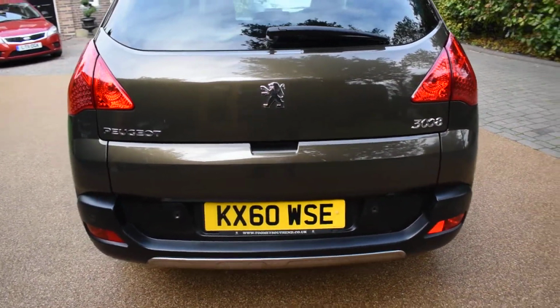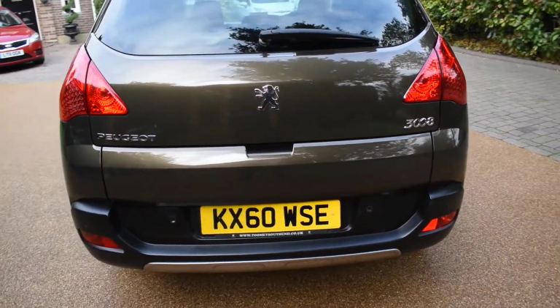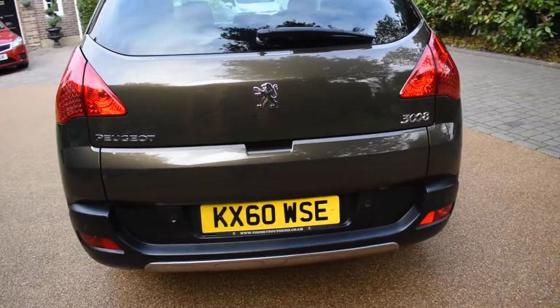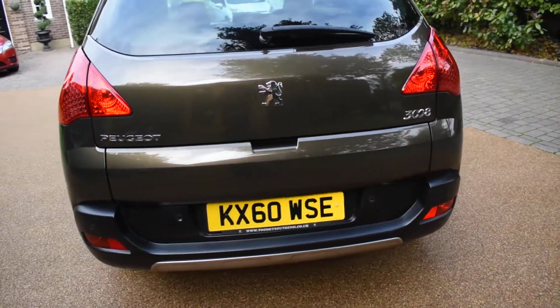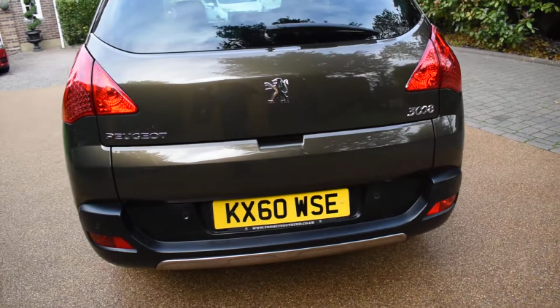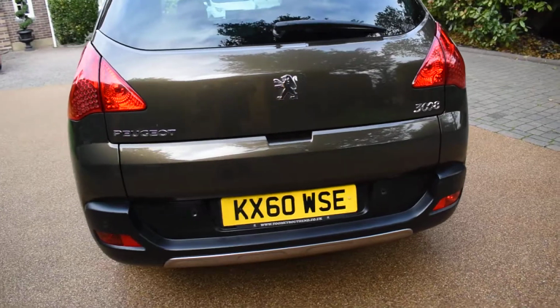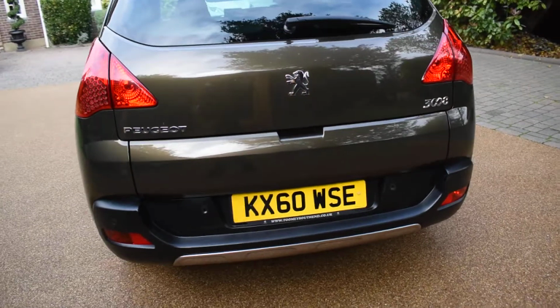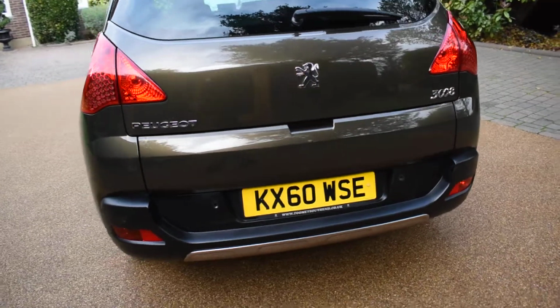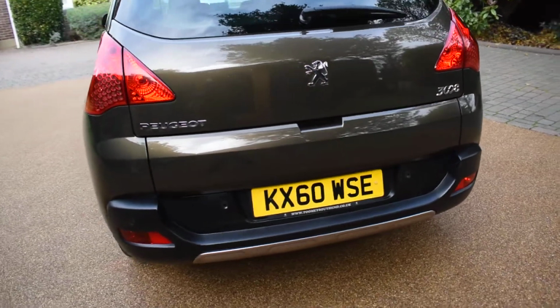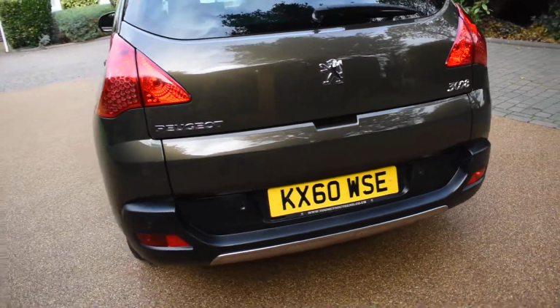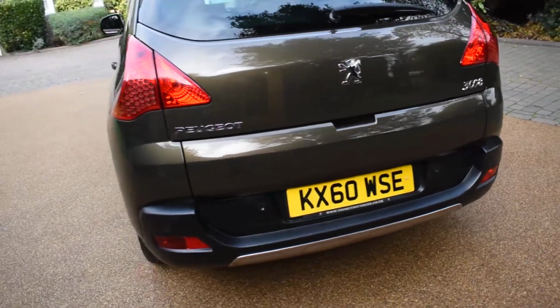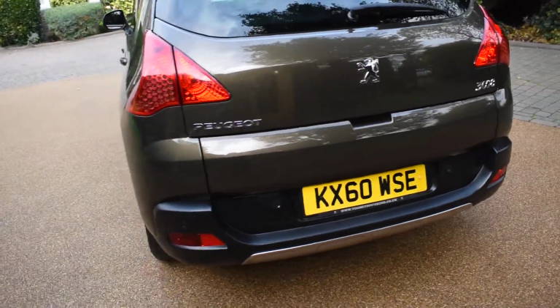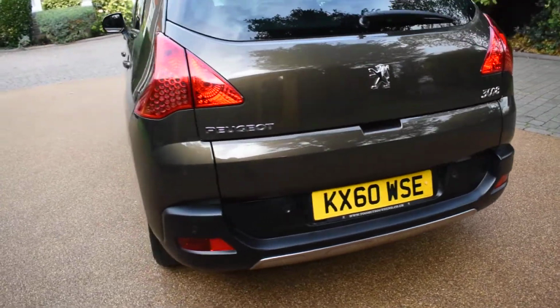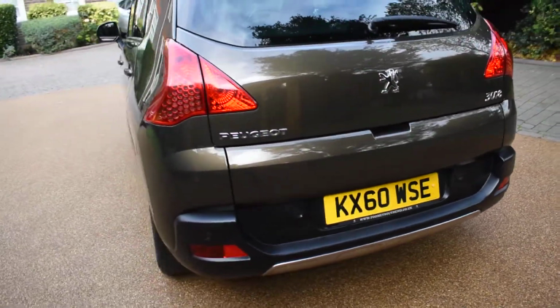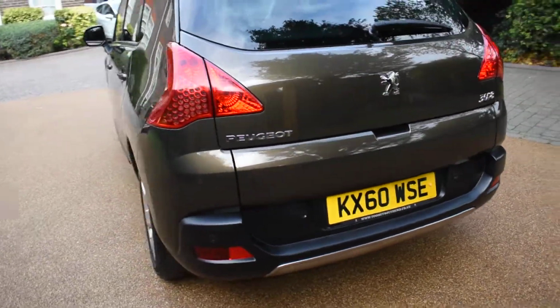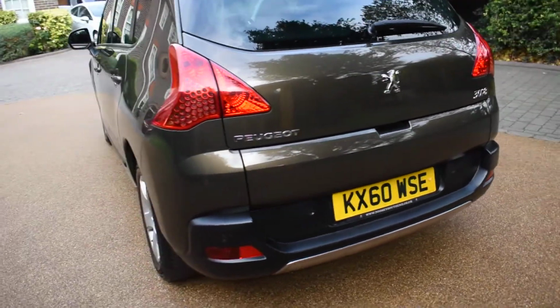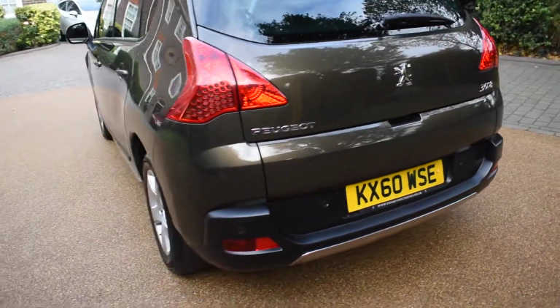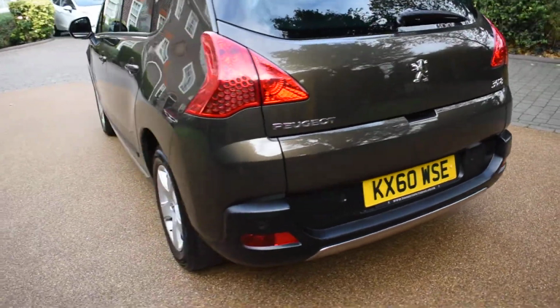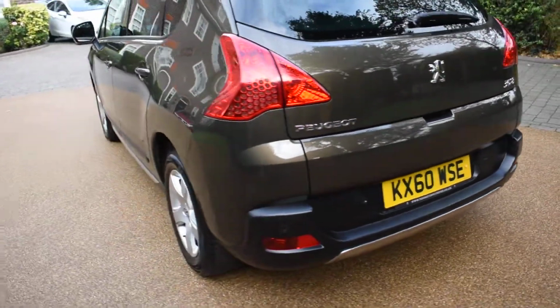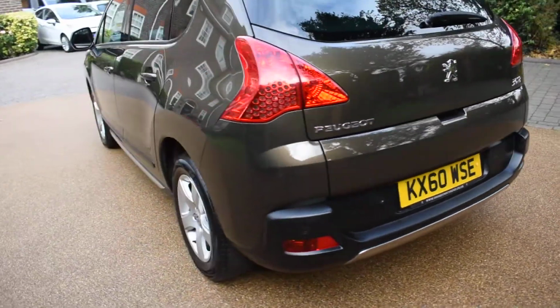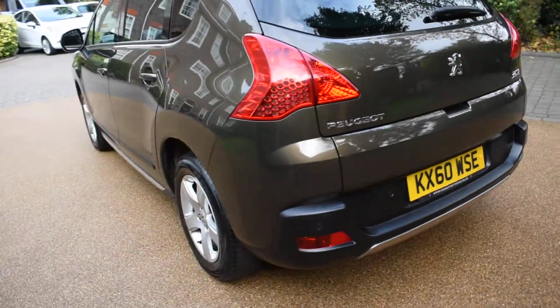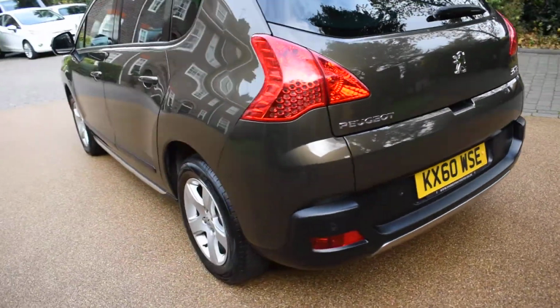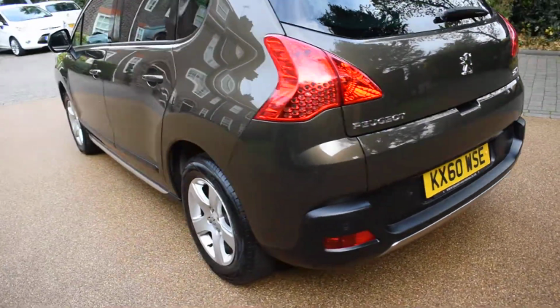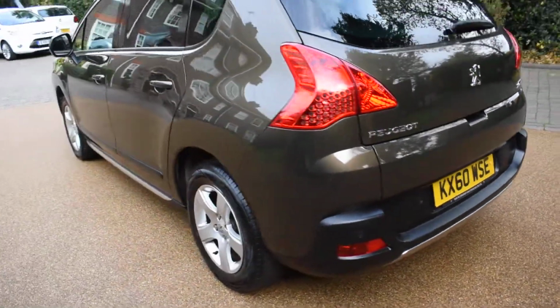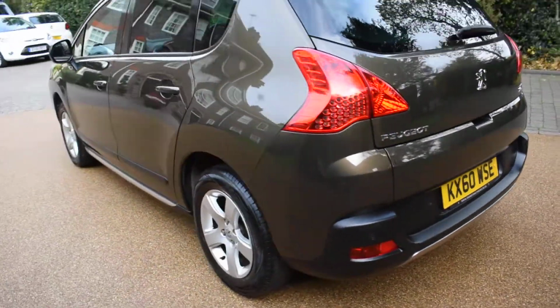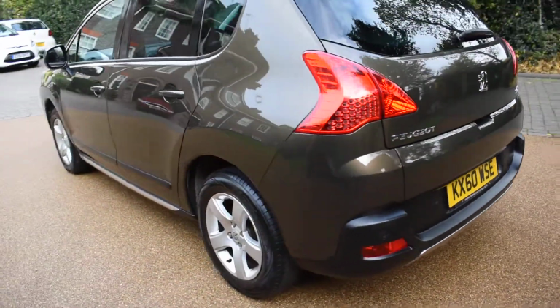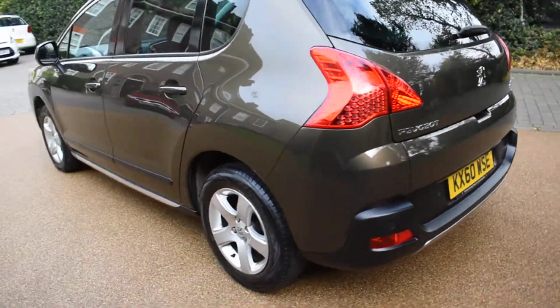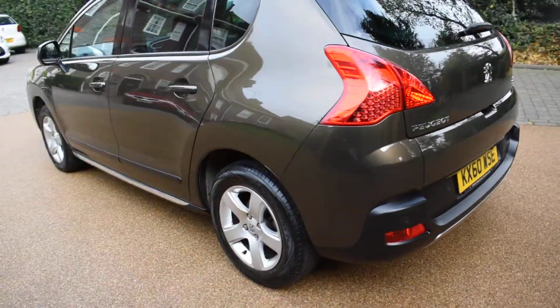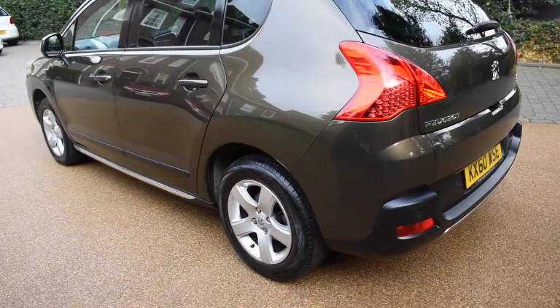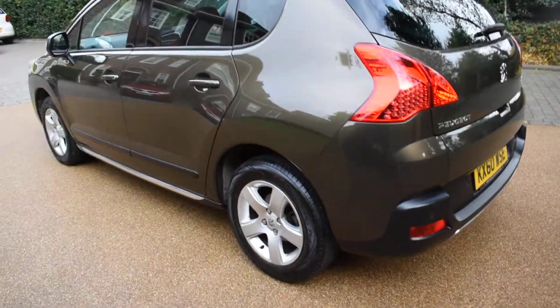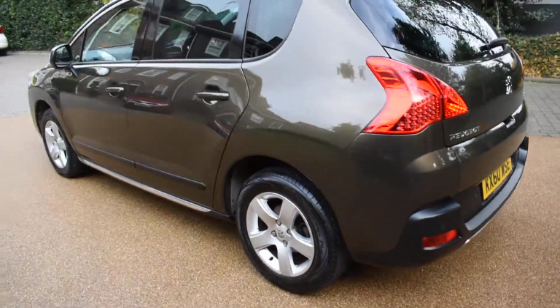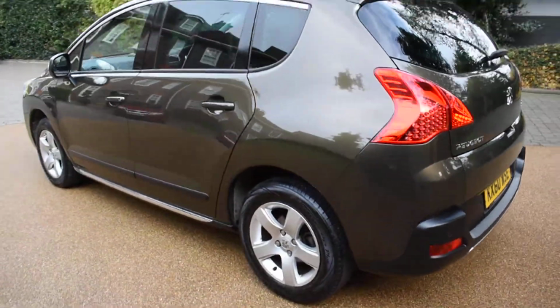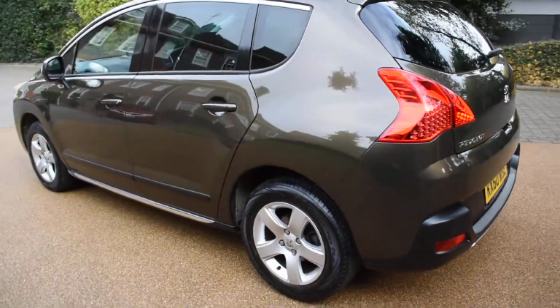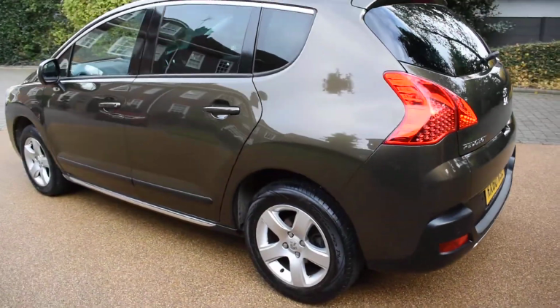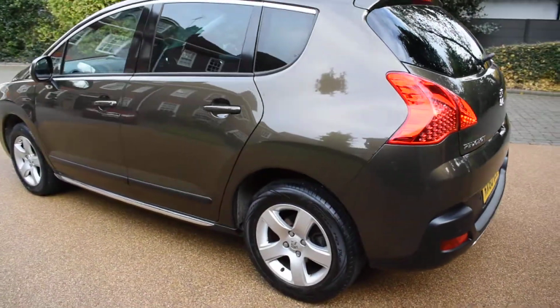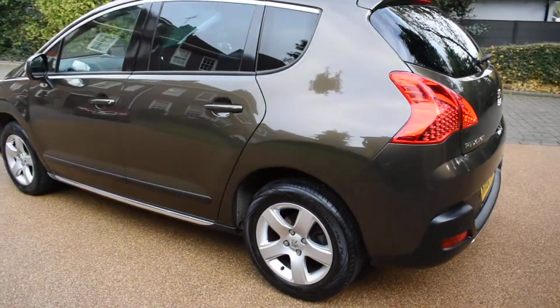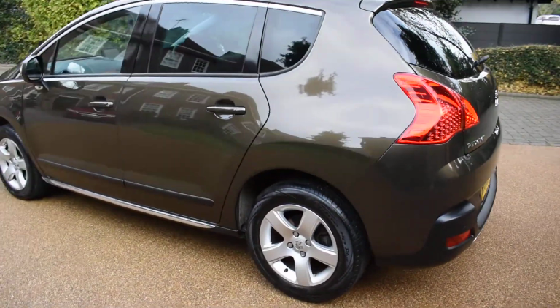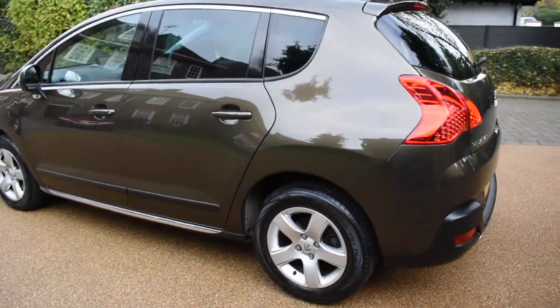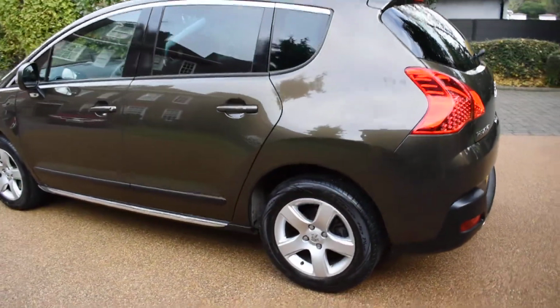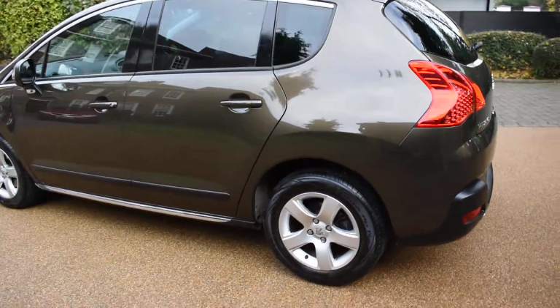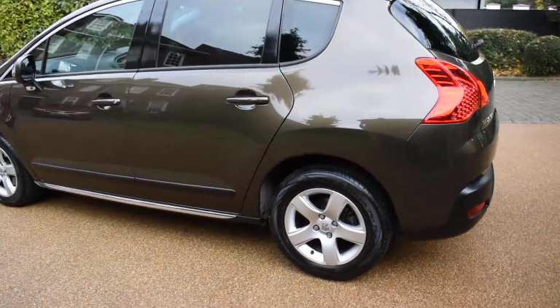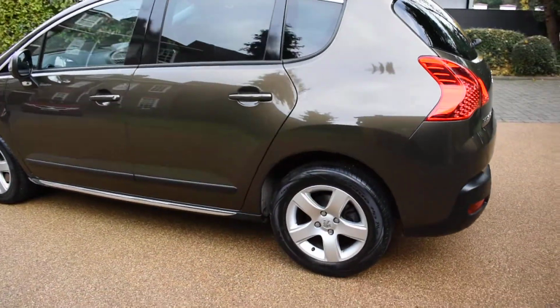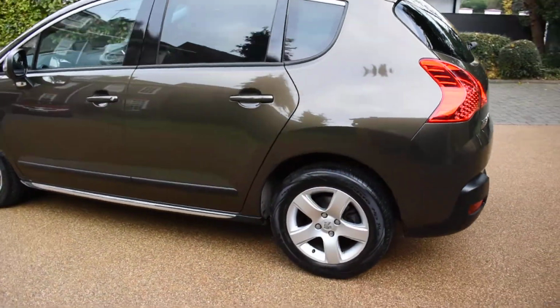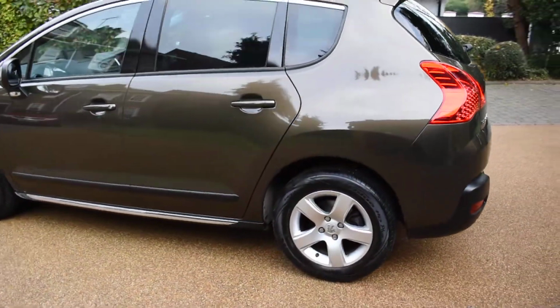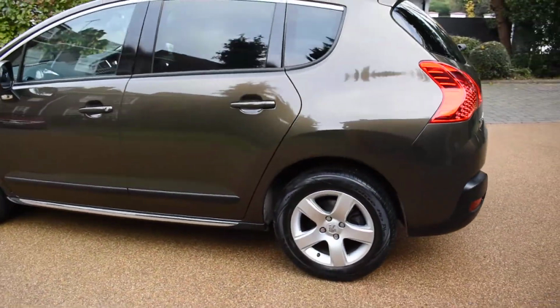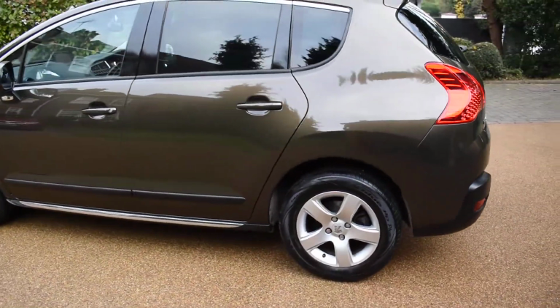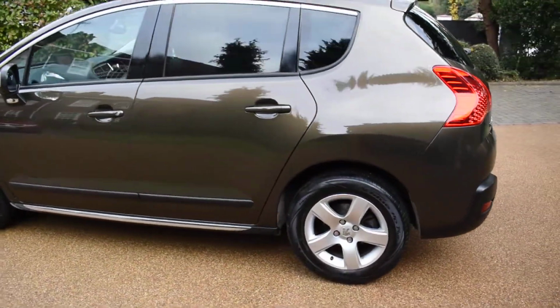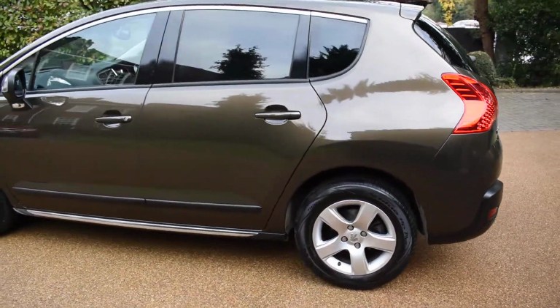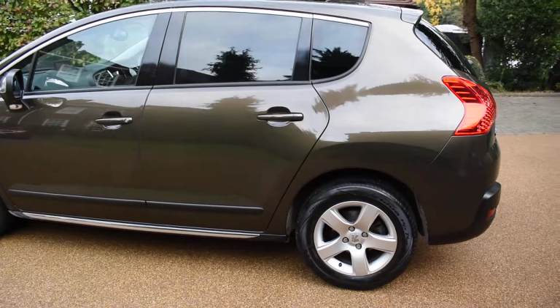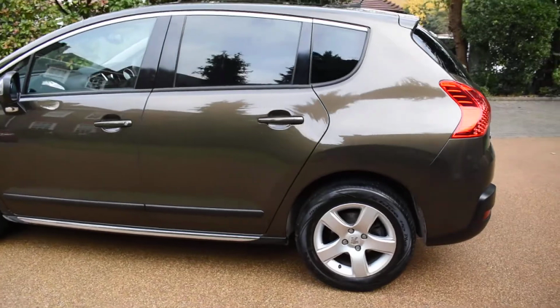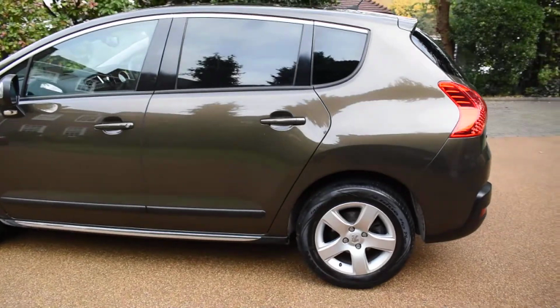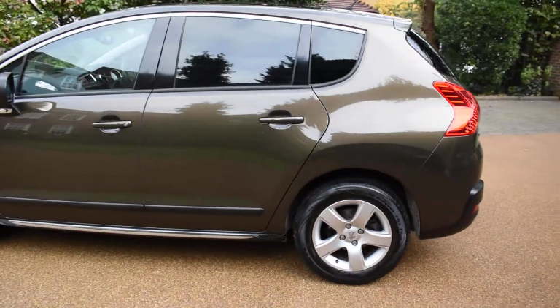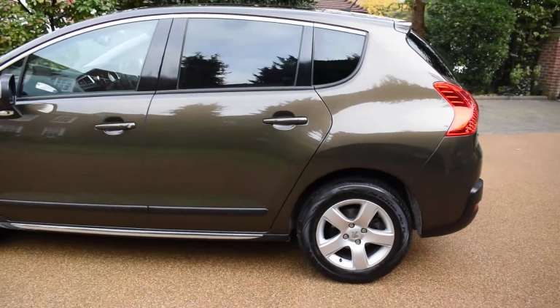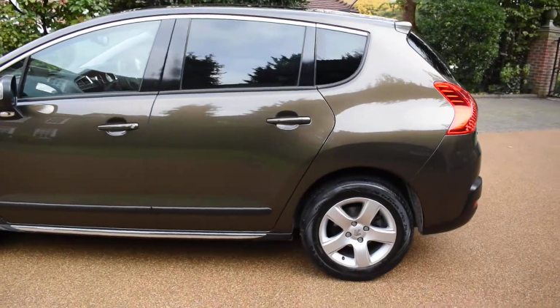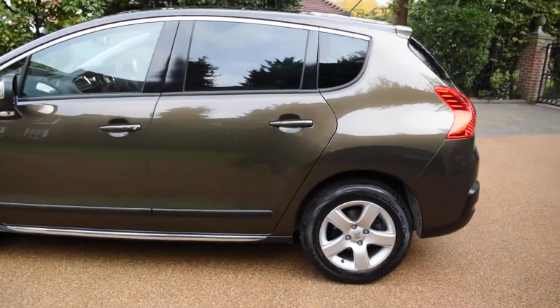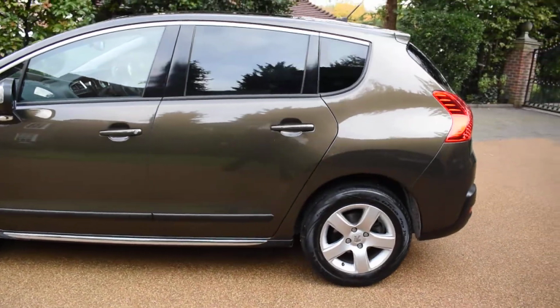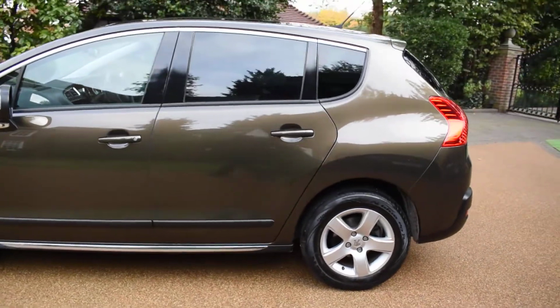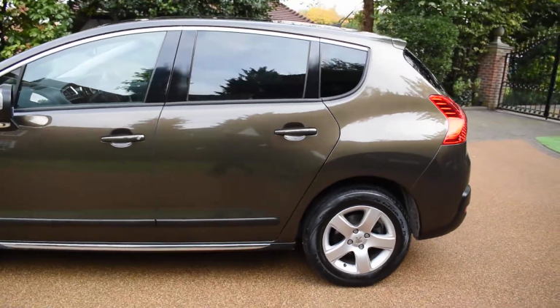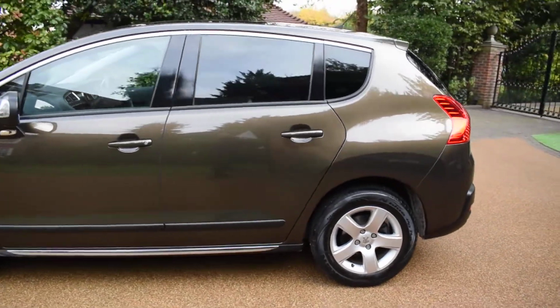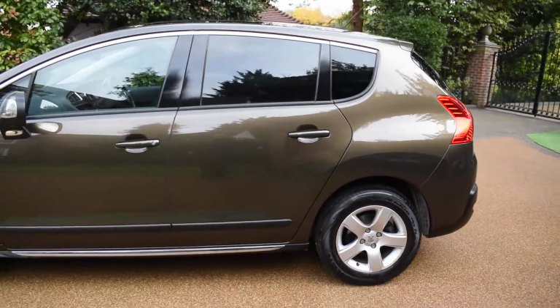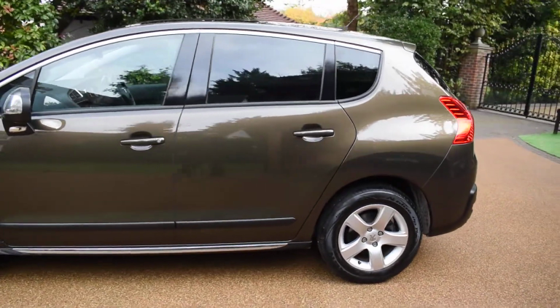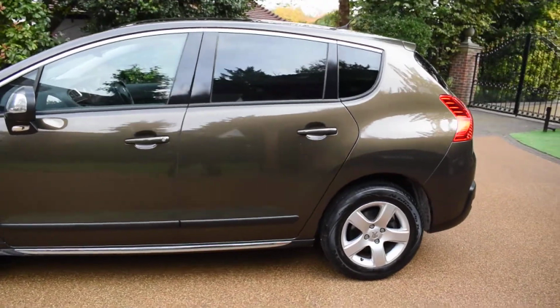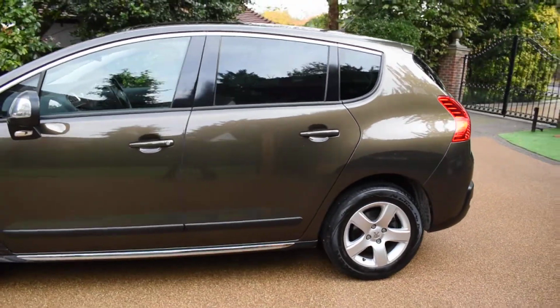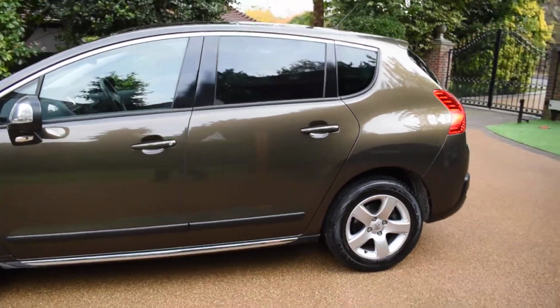It comes with rear parking aid, privacy glass, it's got the integral door blinds, auto lights and wipers, and cruise control.